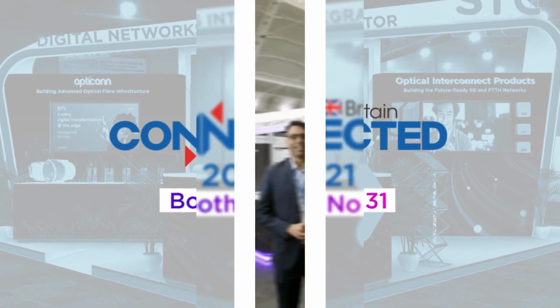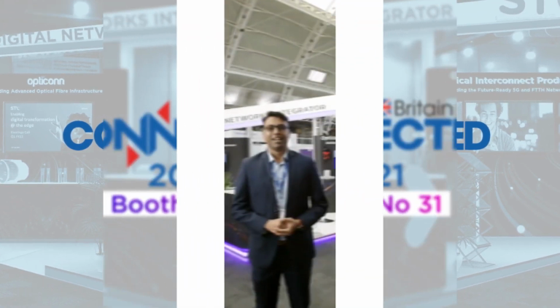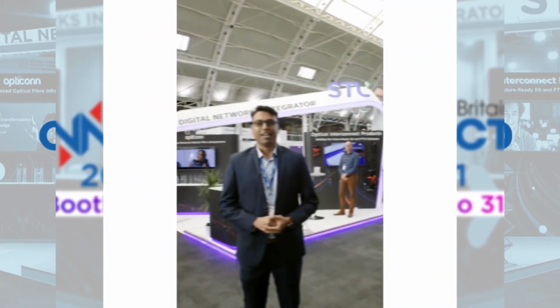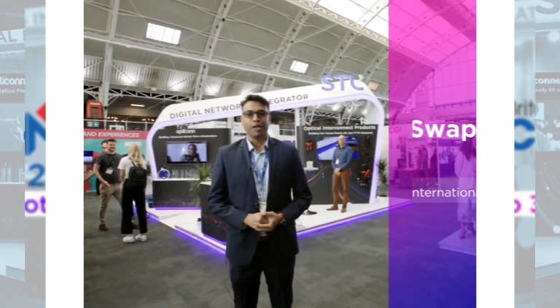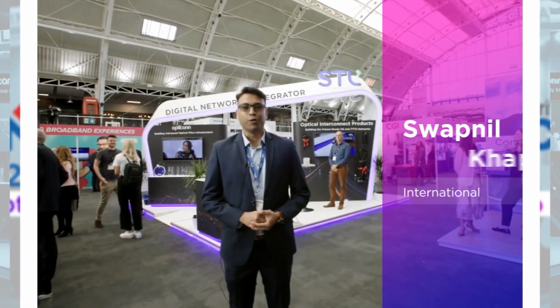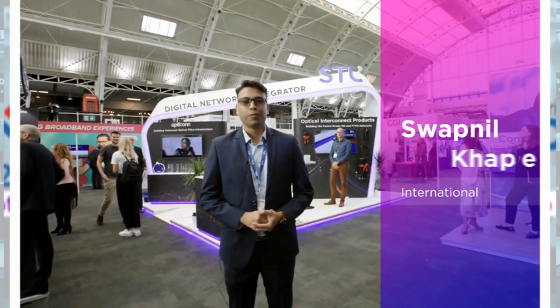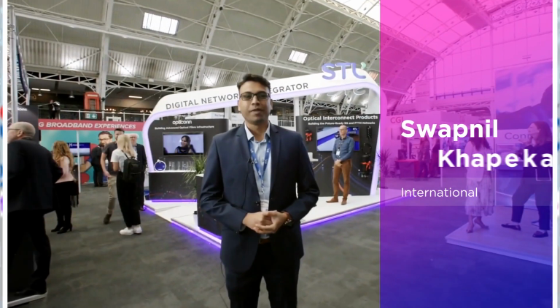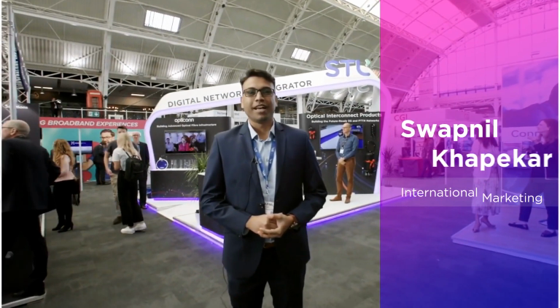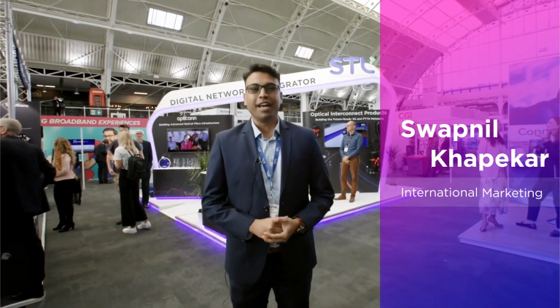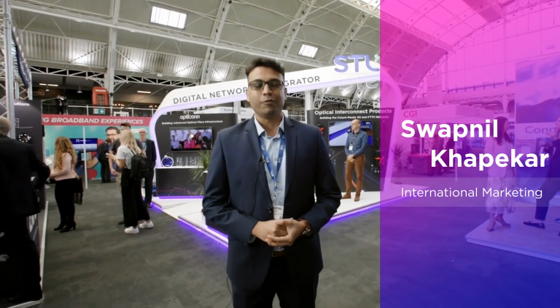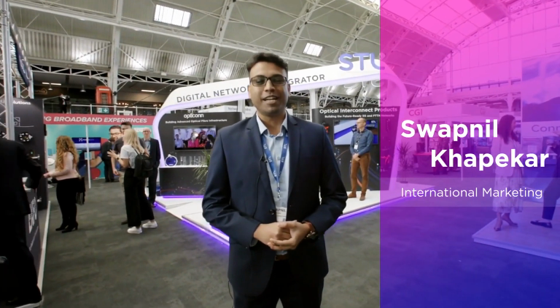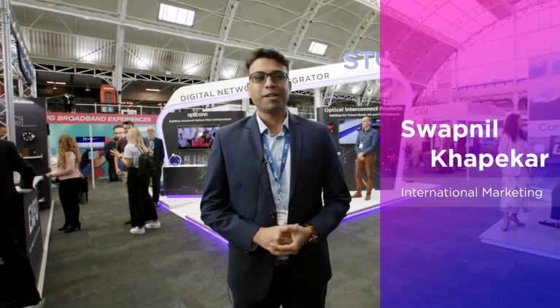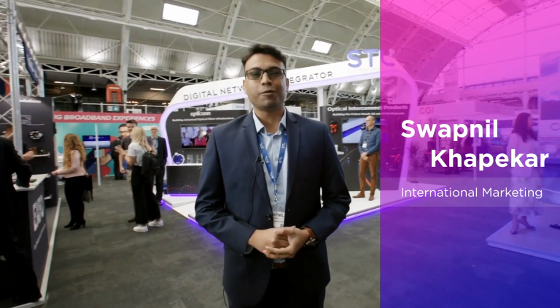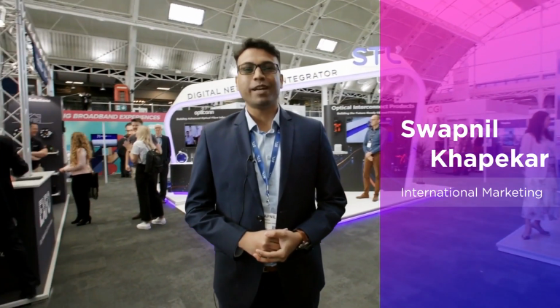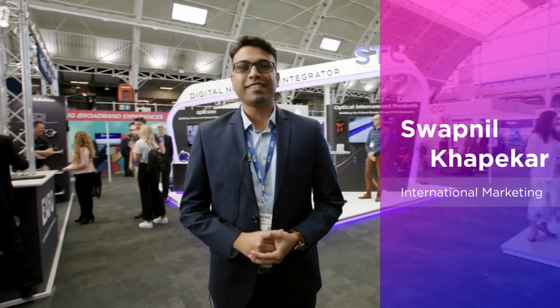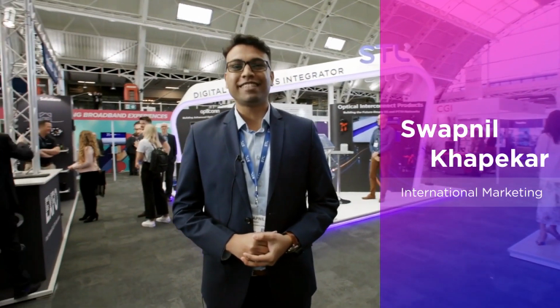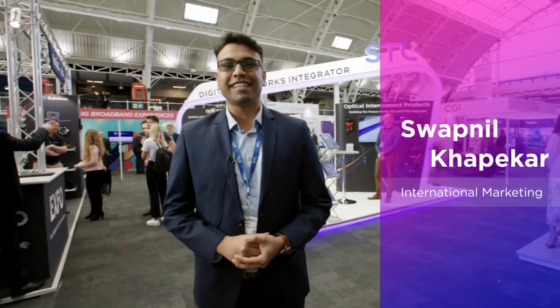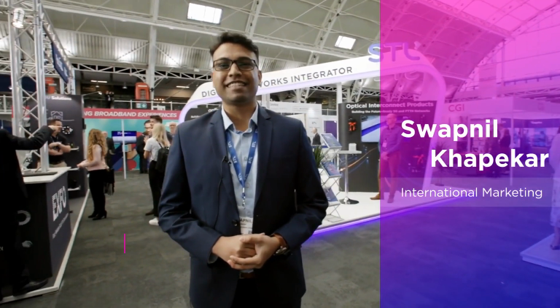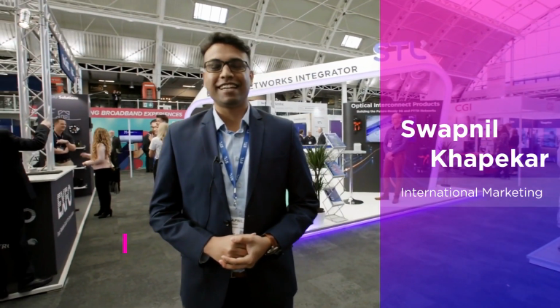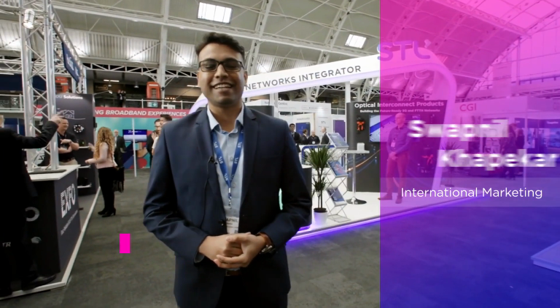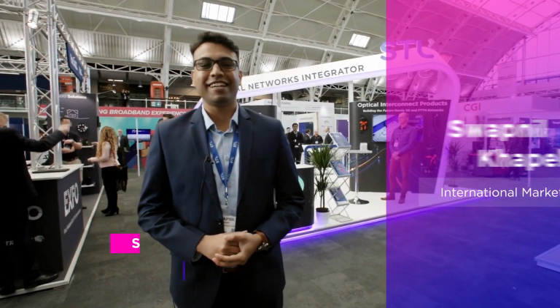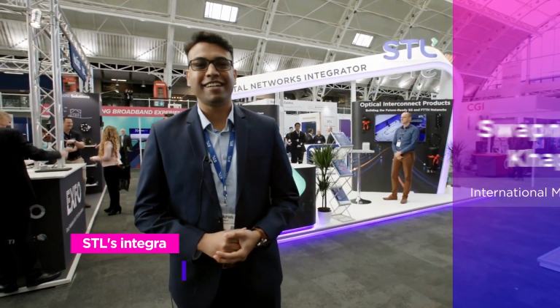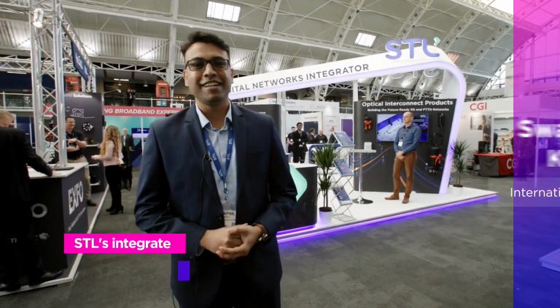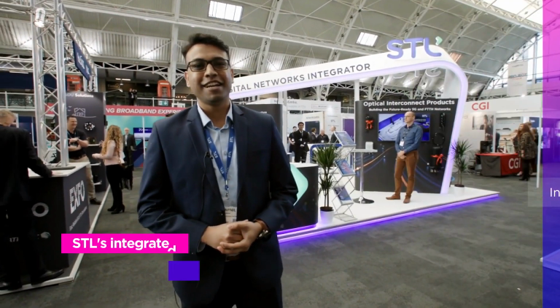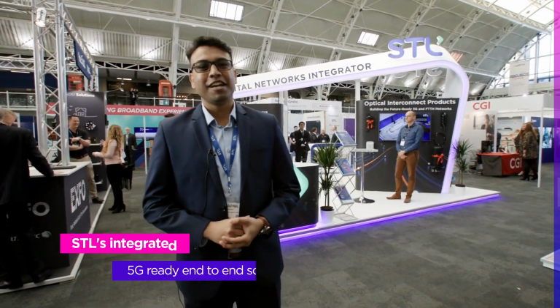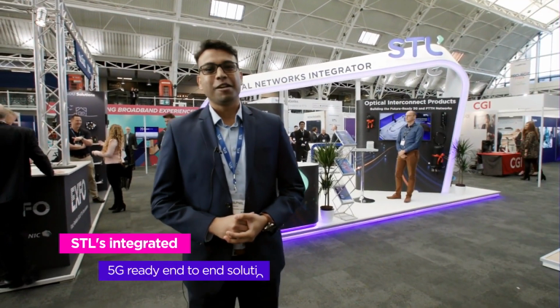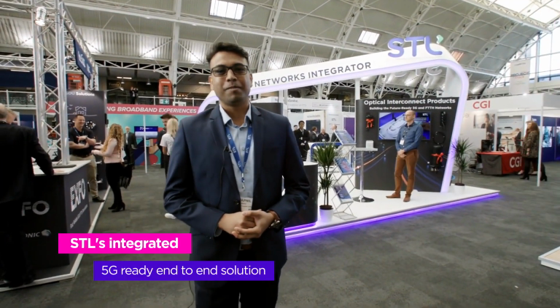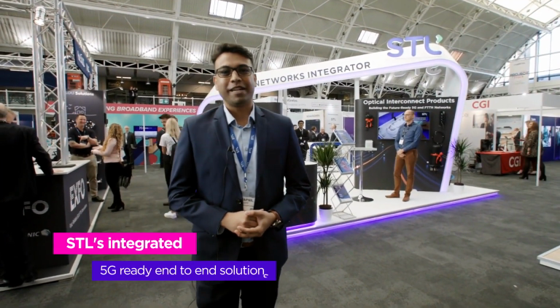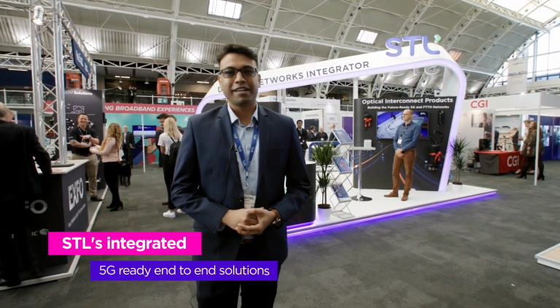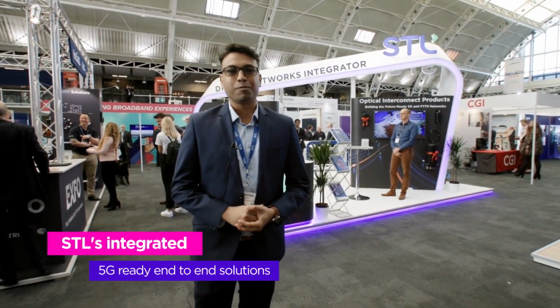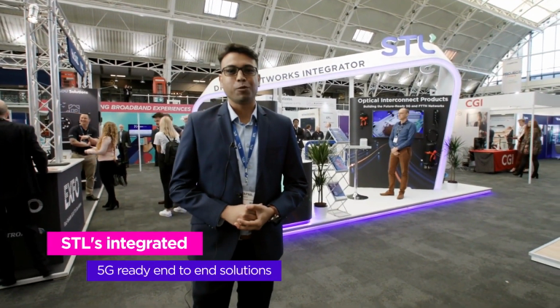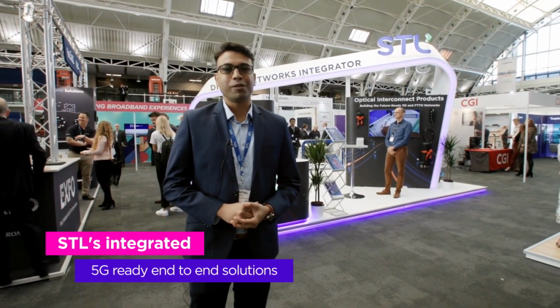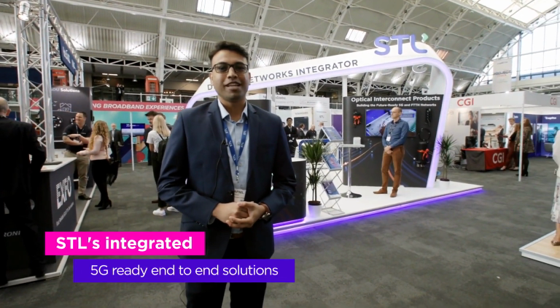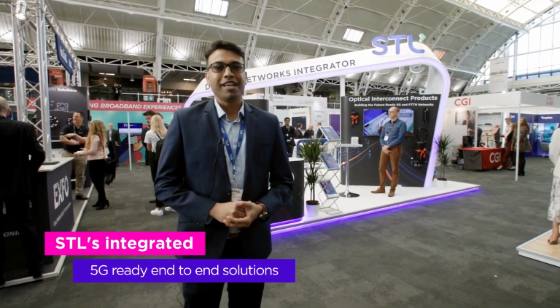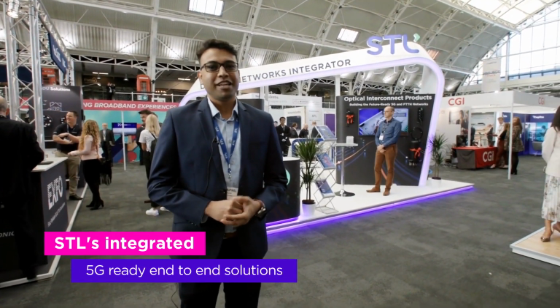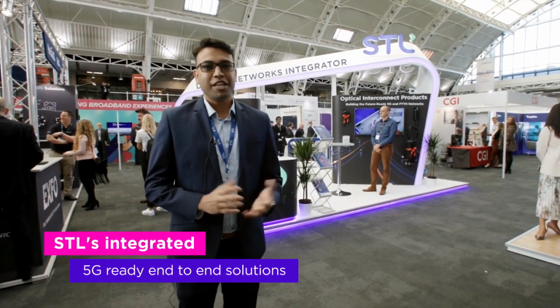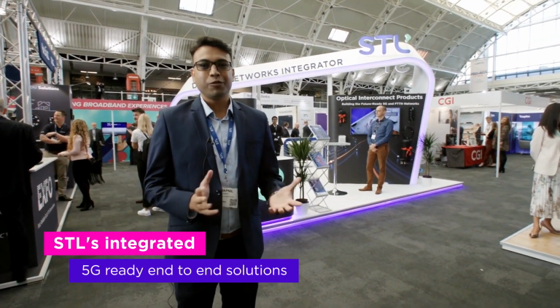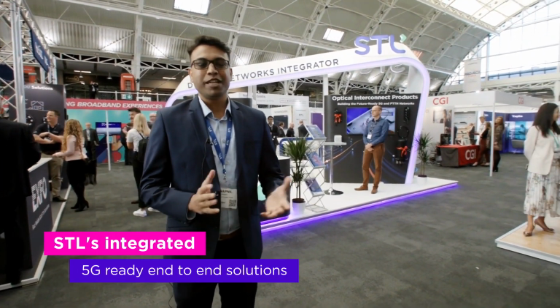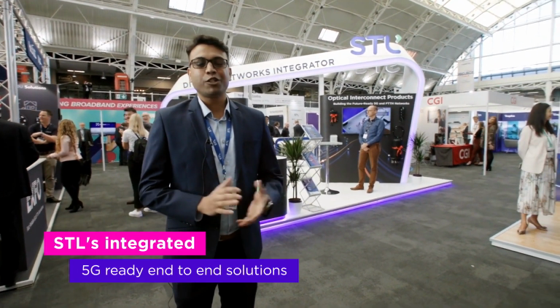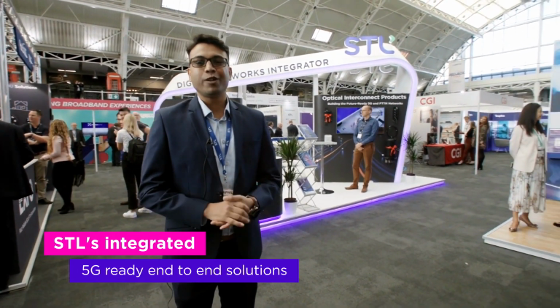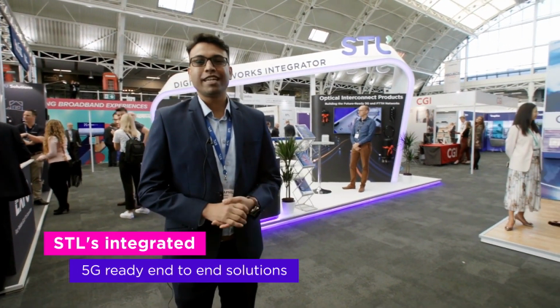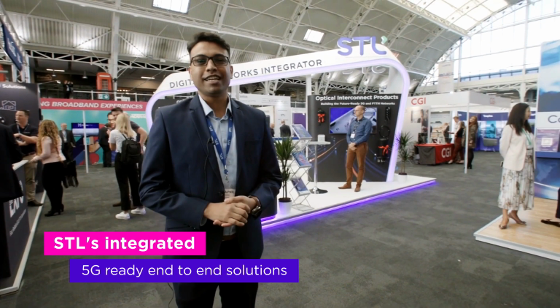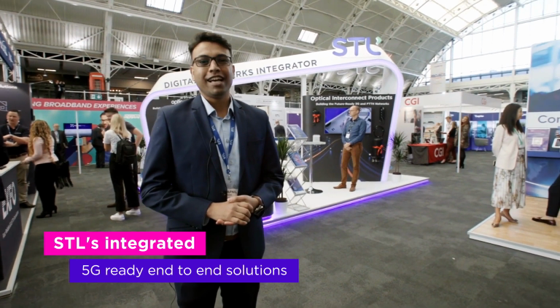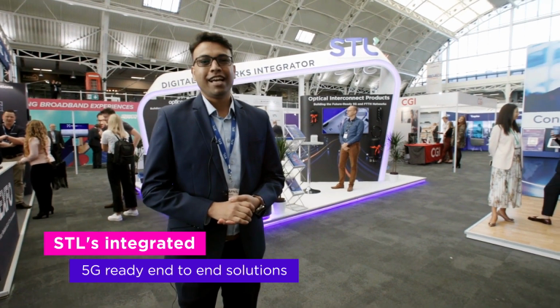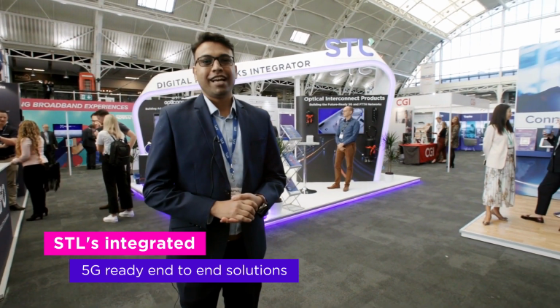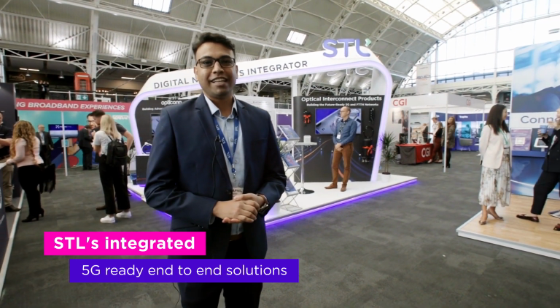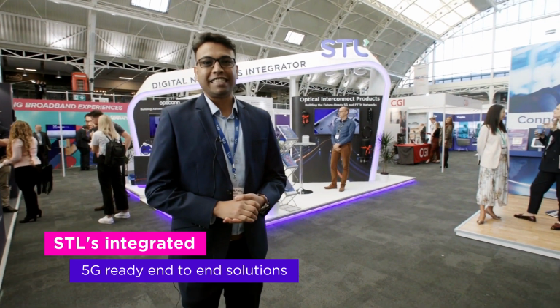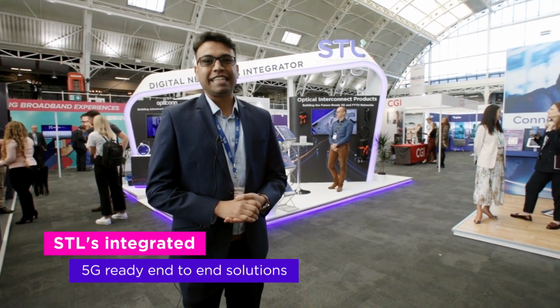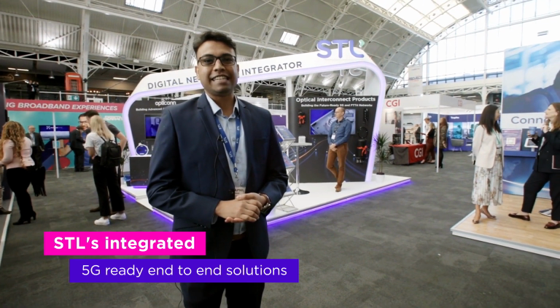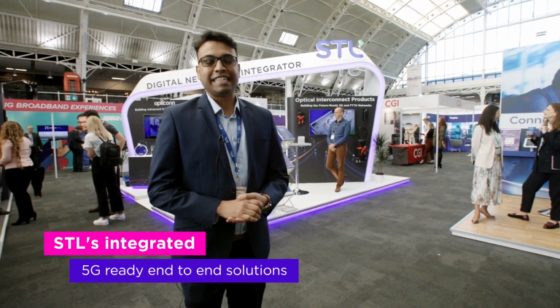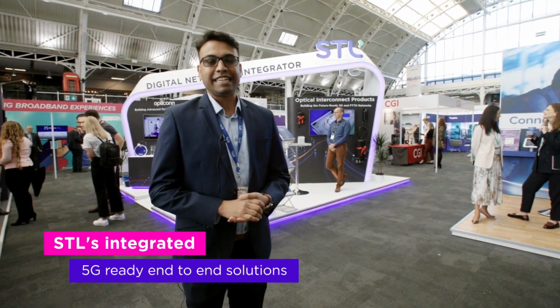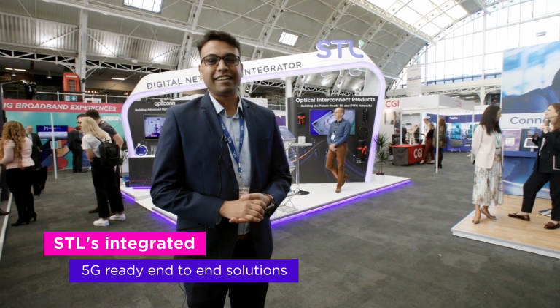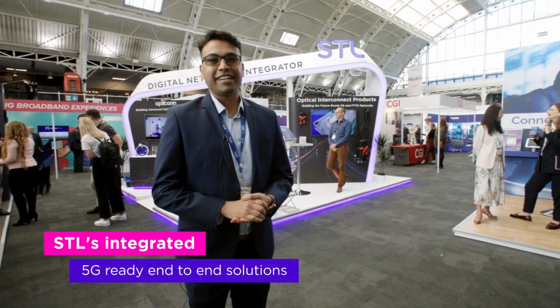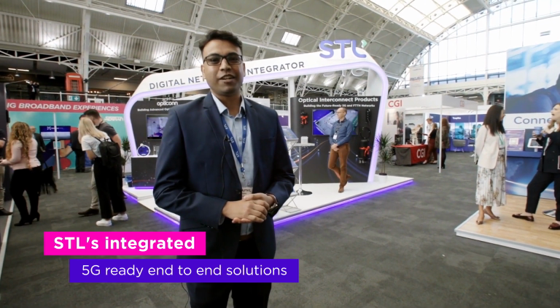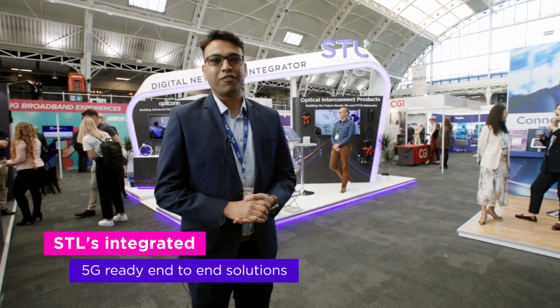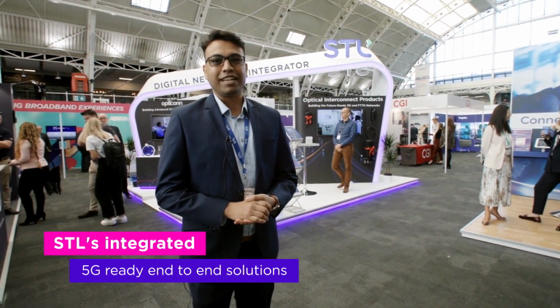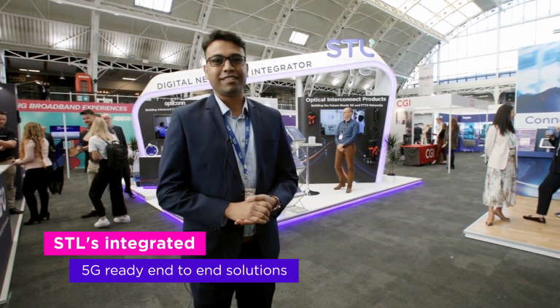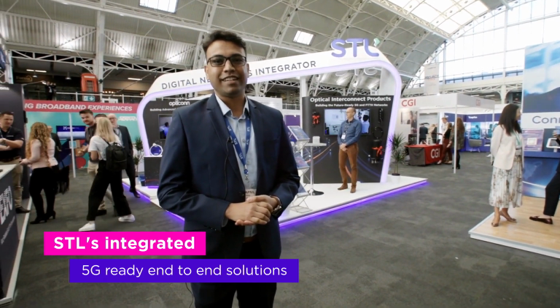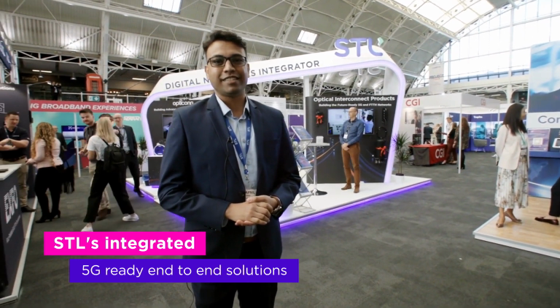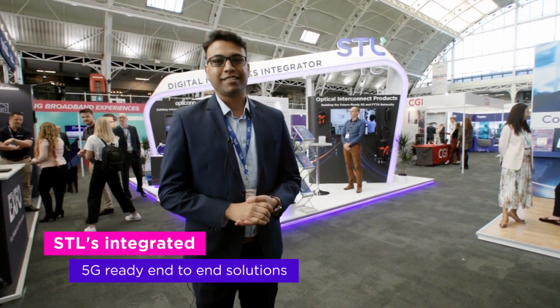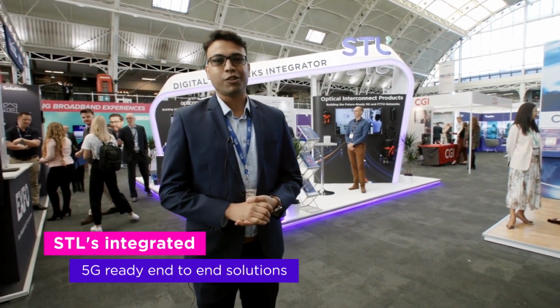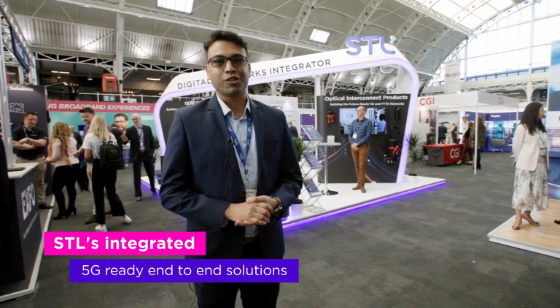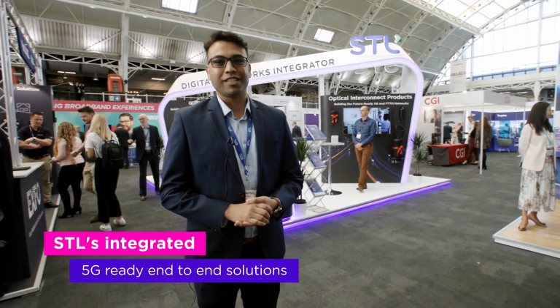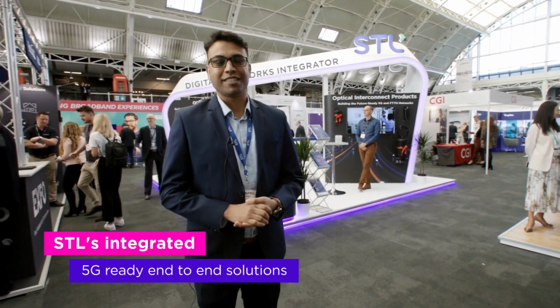Hello and welcome to STL's Connected Great Hand Booth. Here we are showing STL's integrated 5G ready solutions.